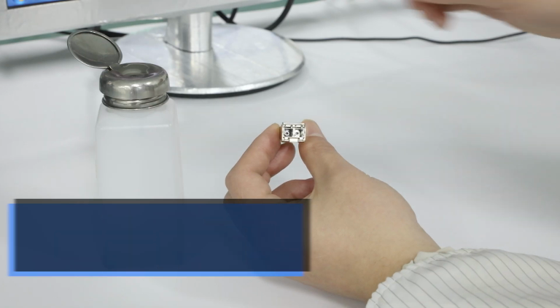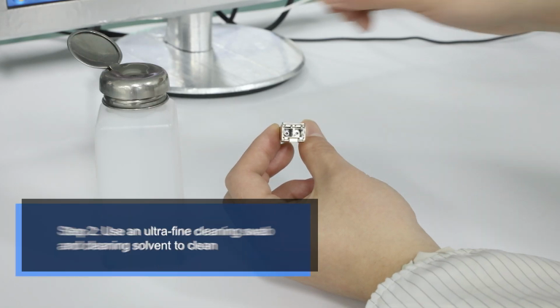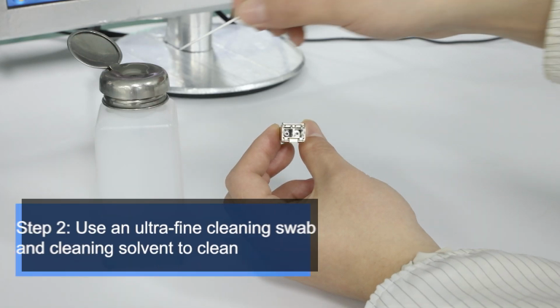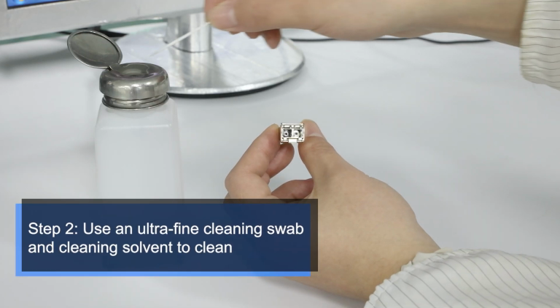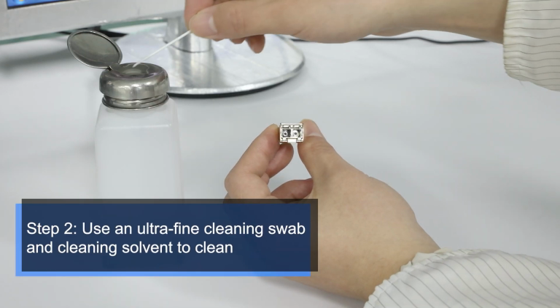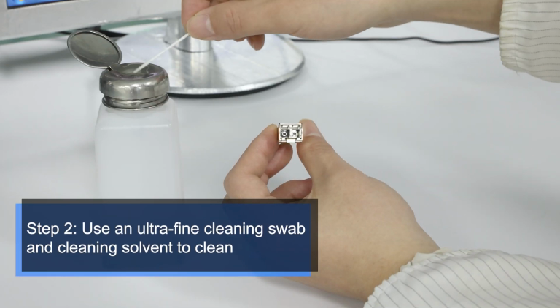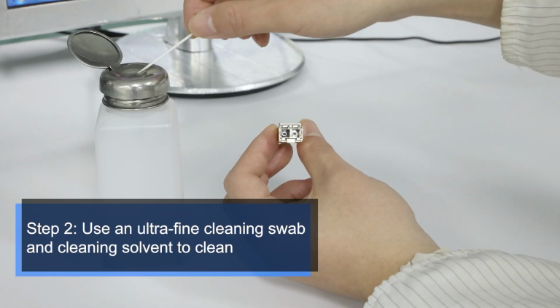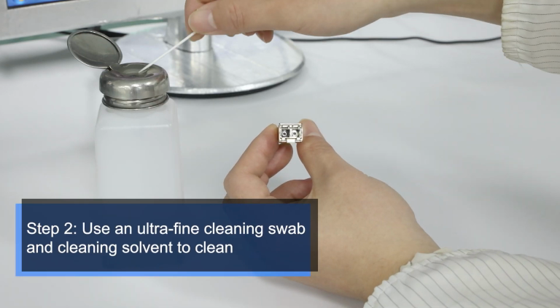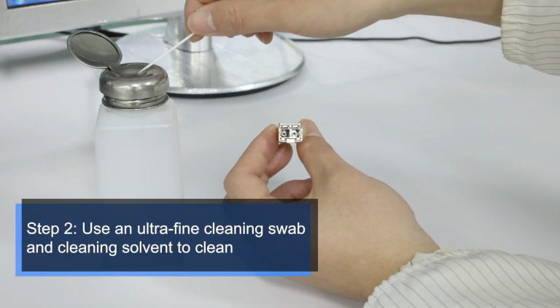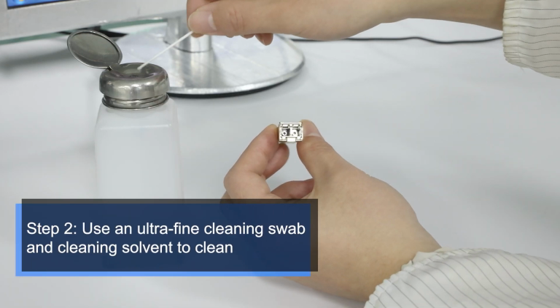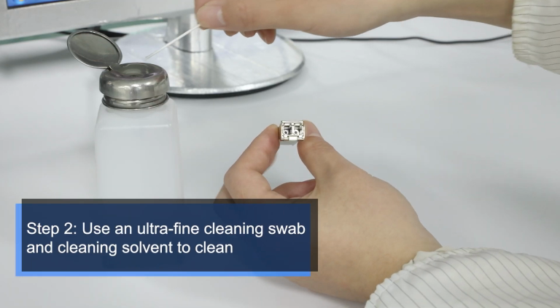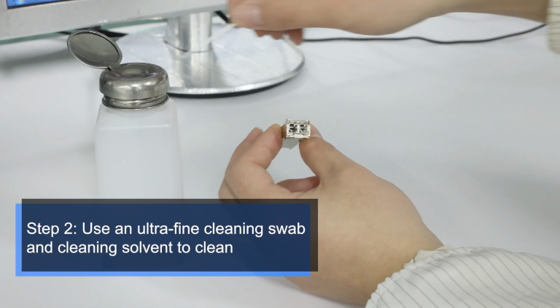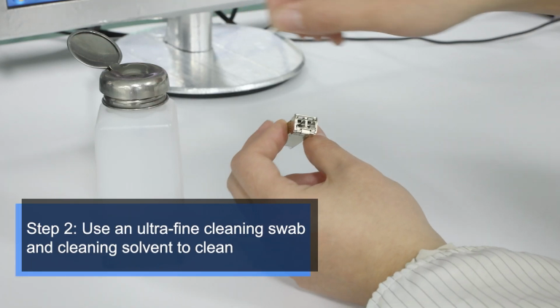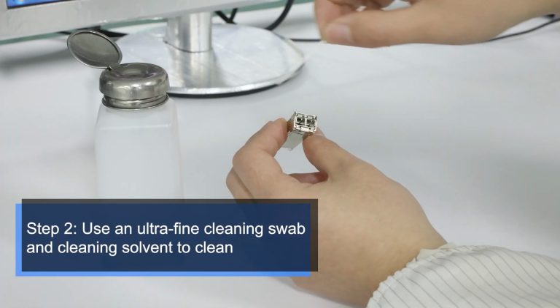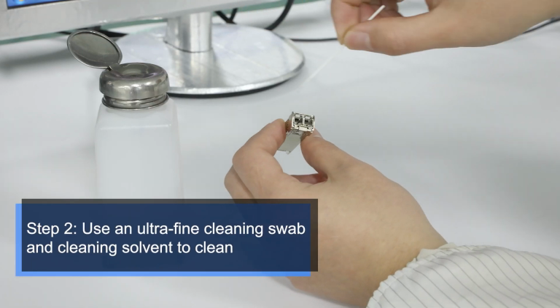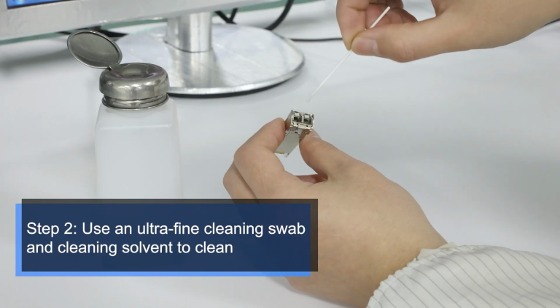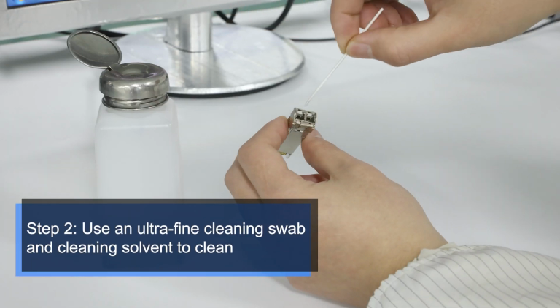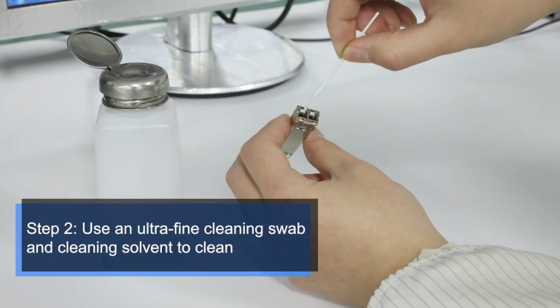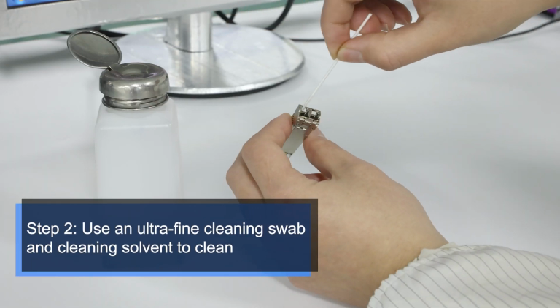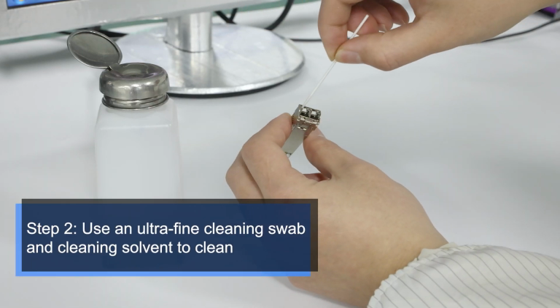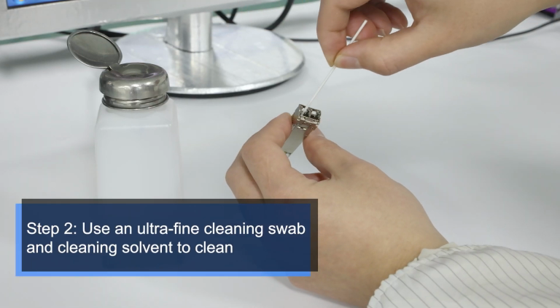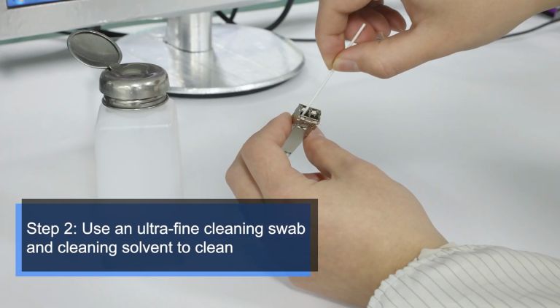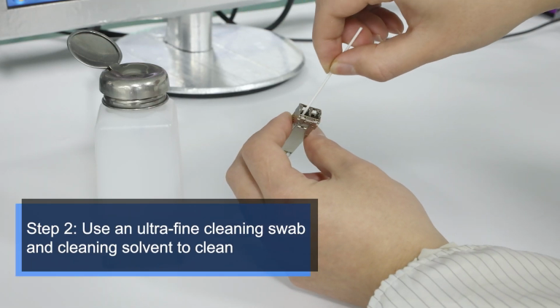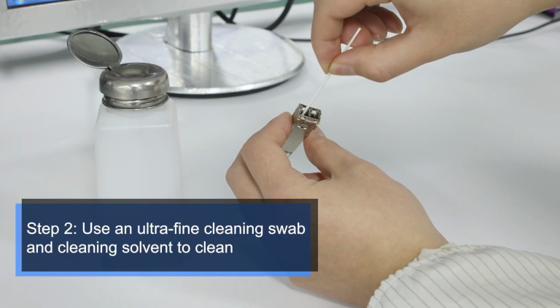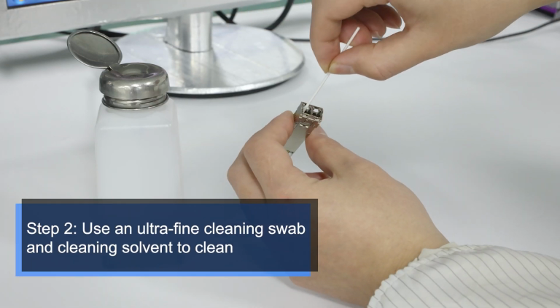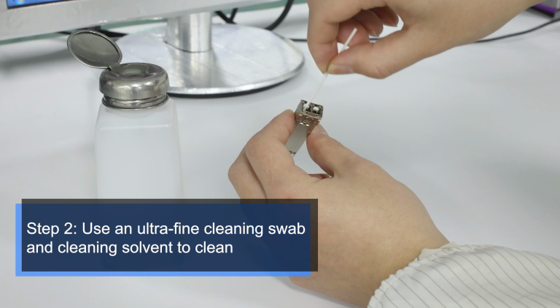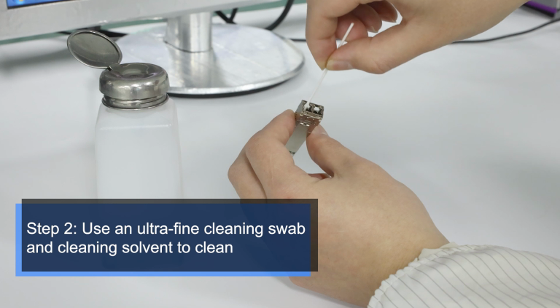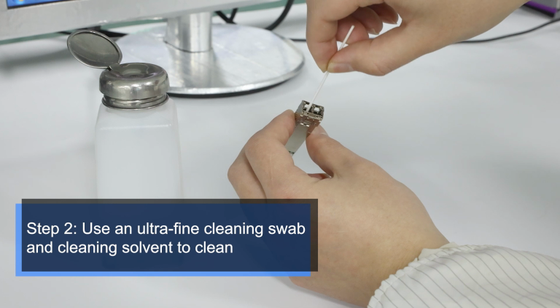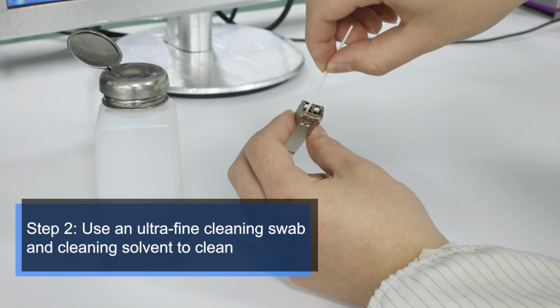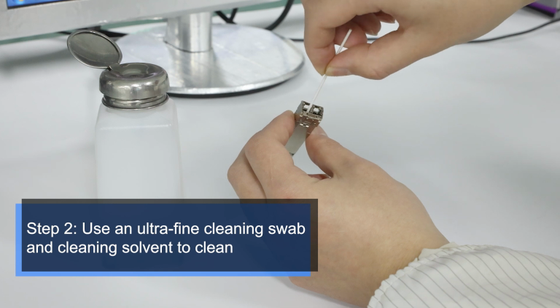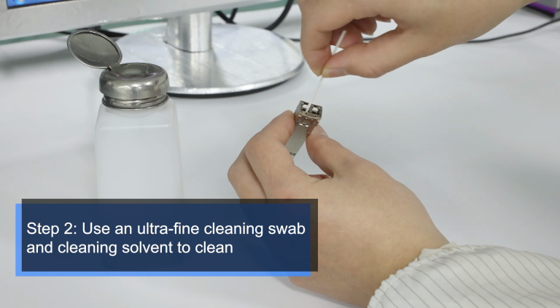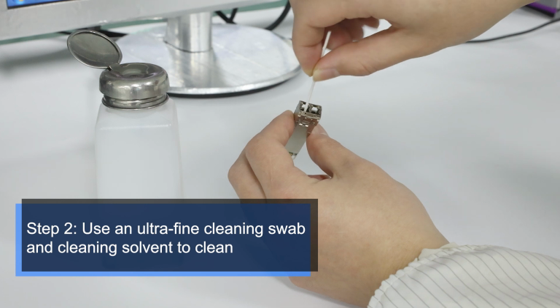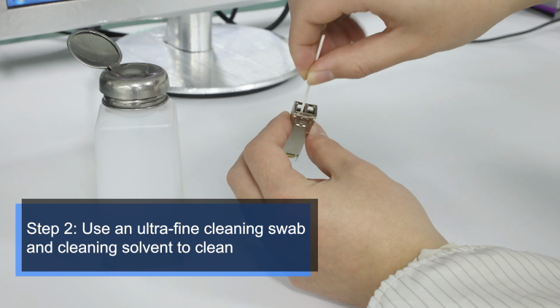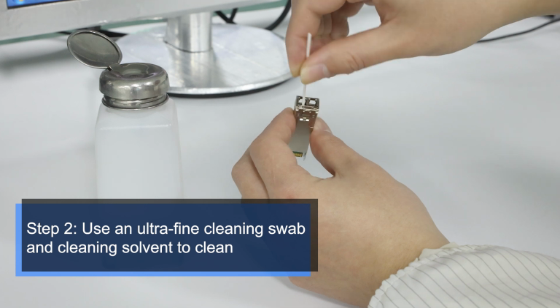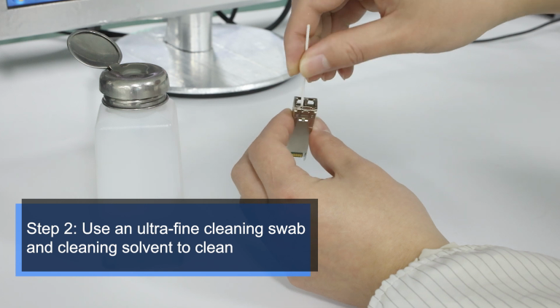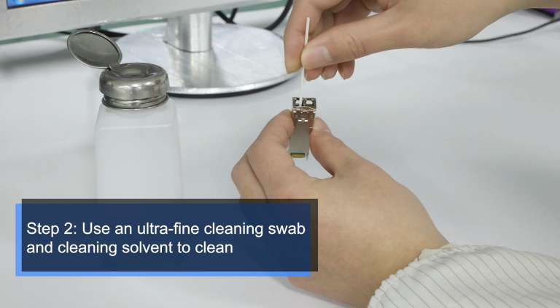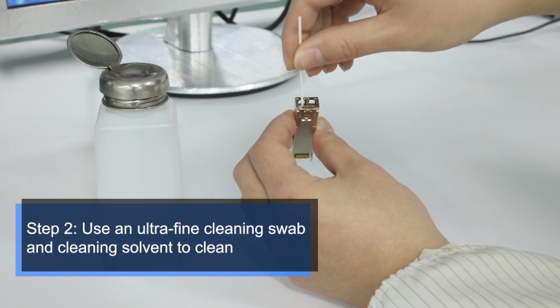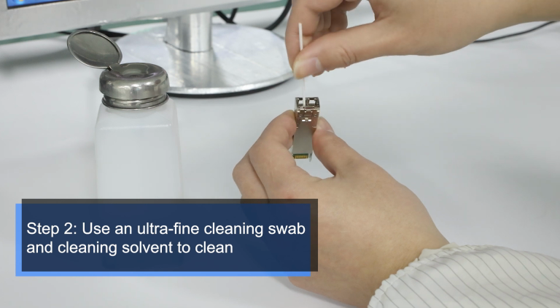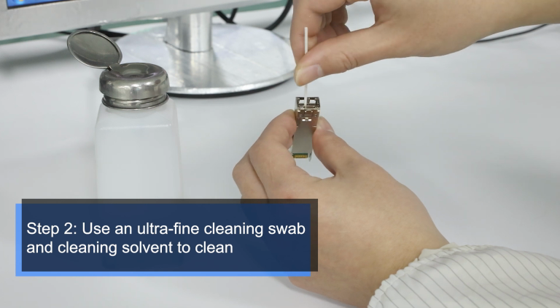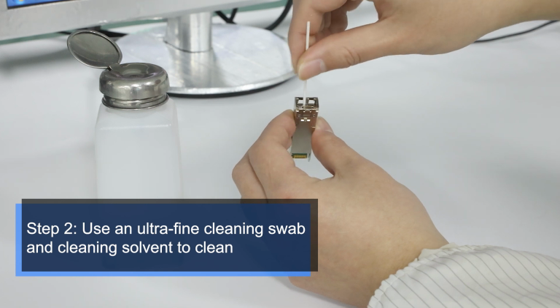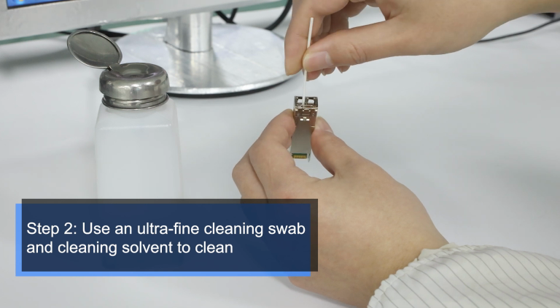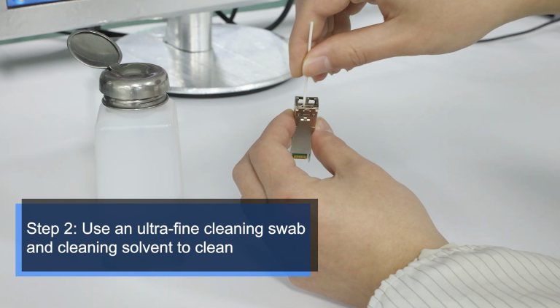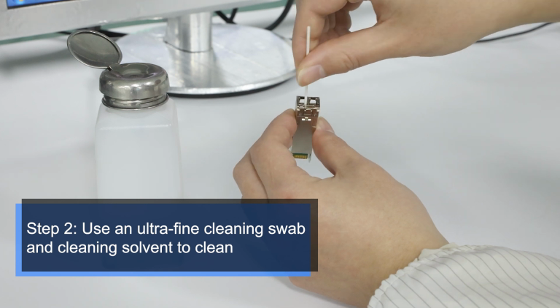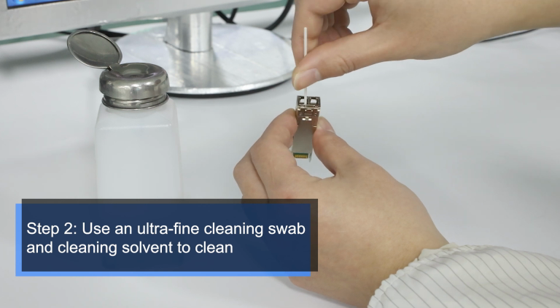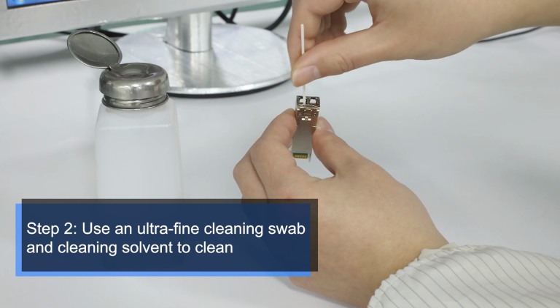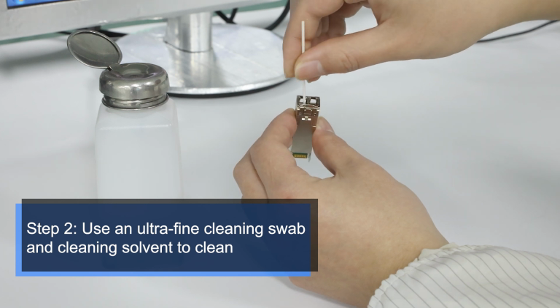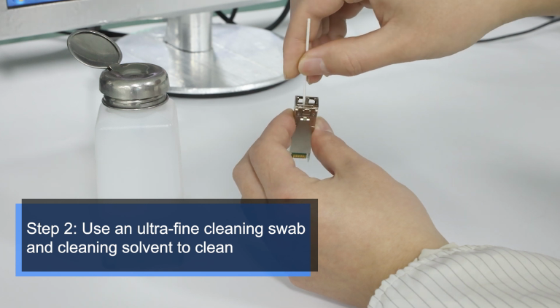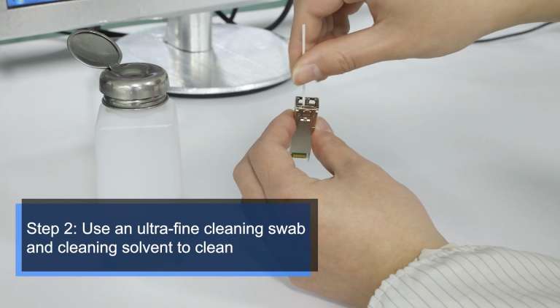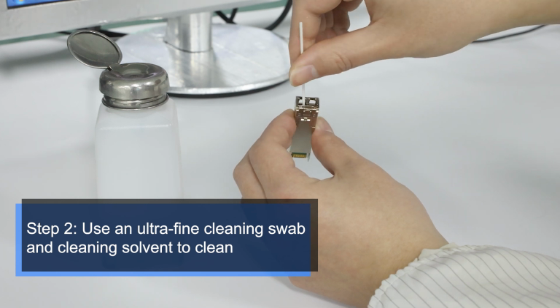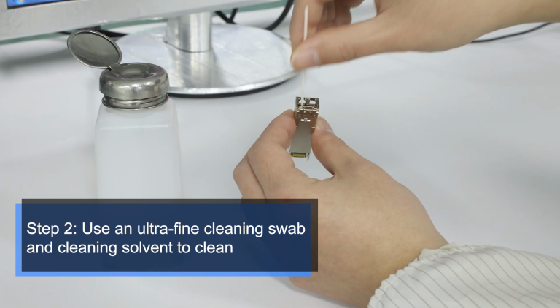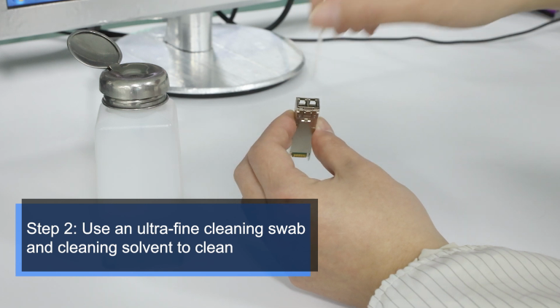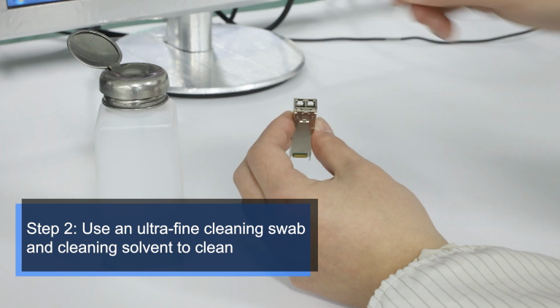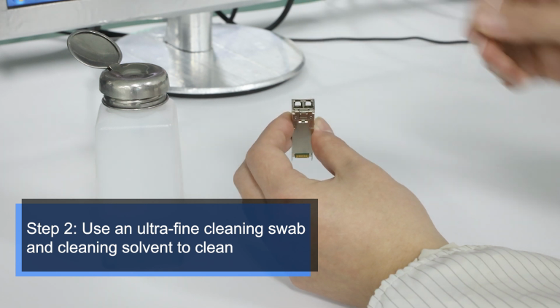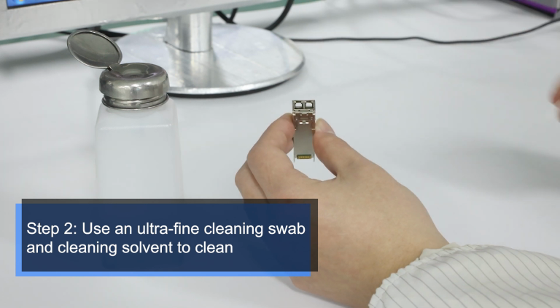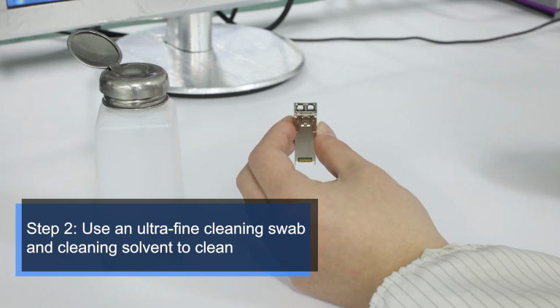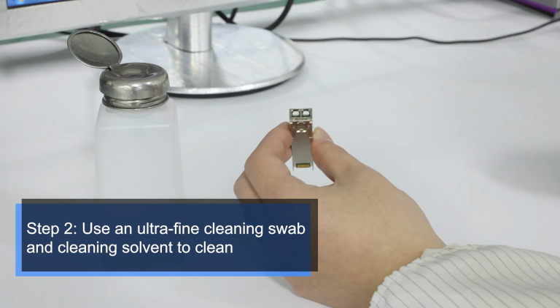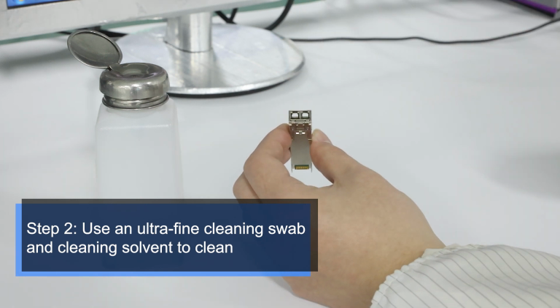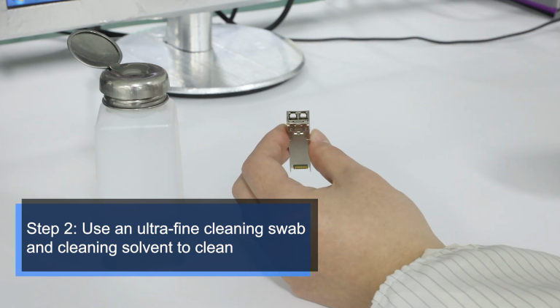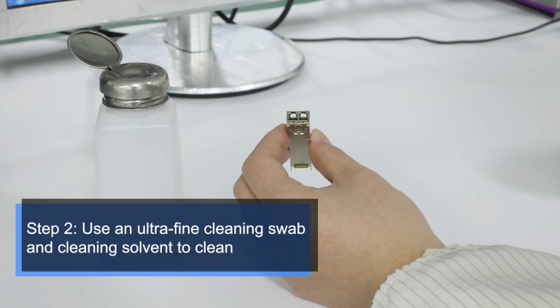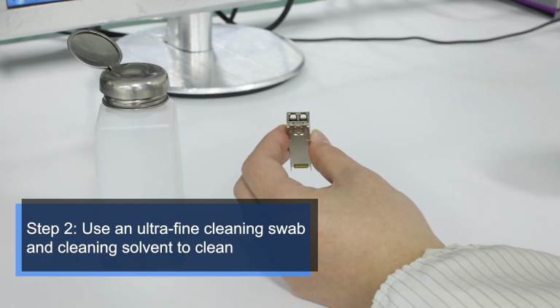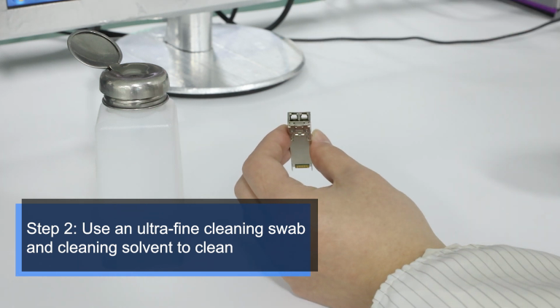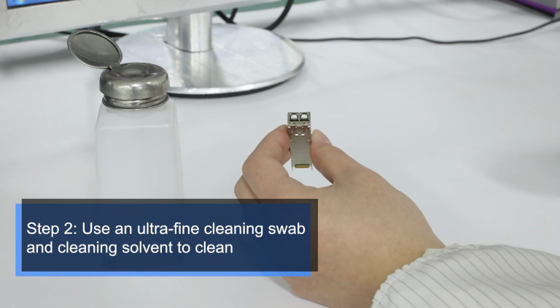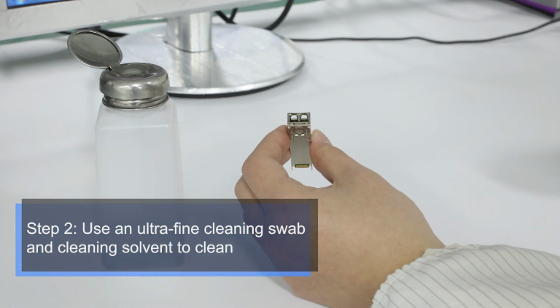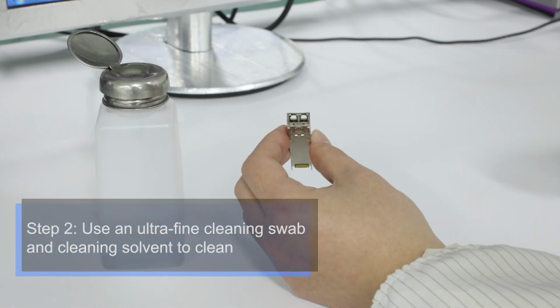Step 2. Use the ultrafine cleaning swab and wet it in the cleaning solvent, then put it into the end-face and turn it gently.